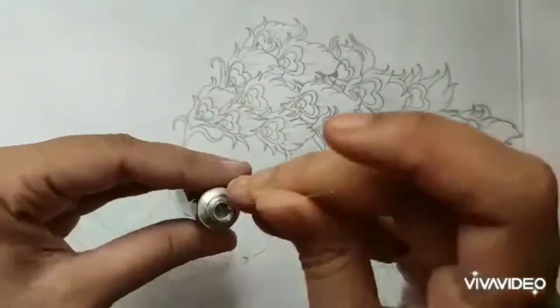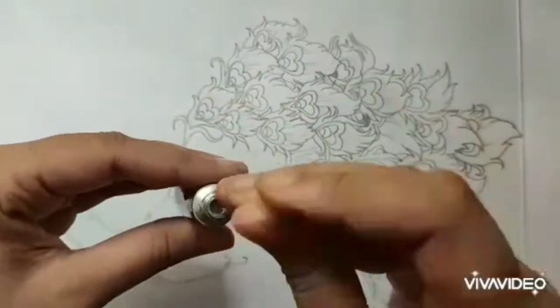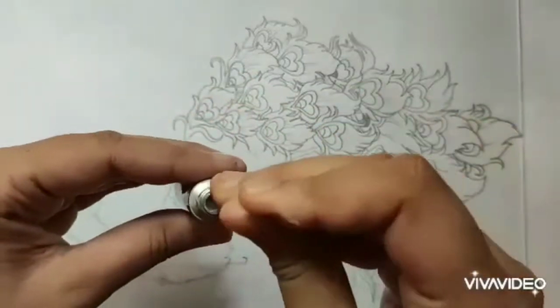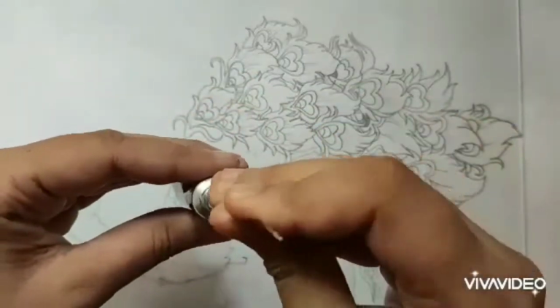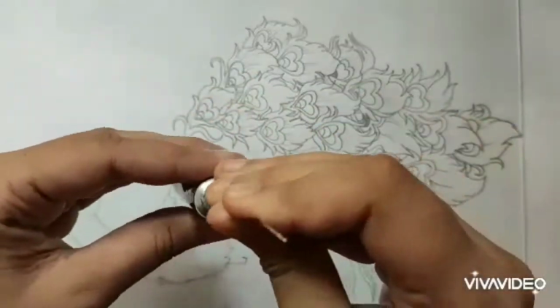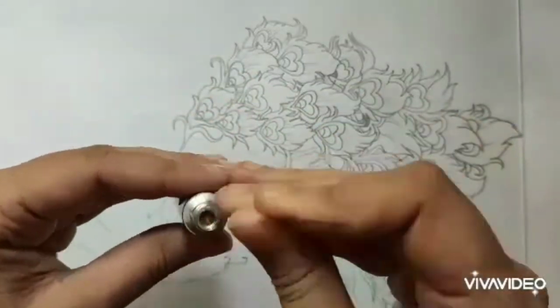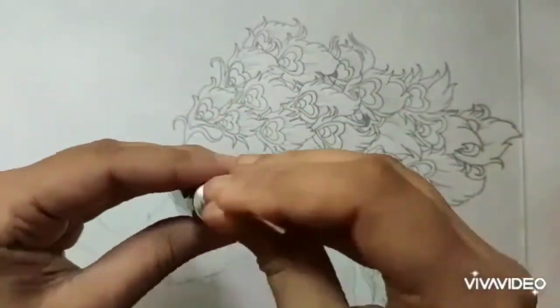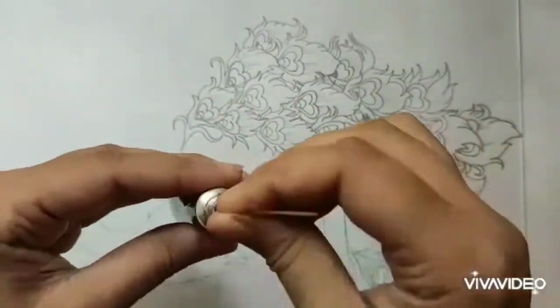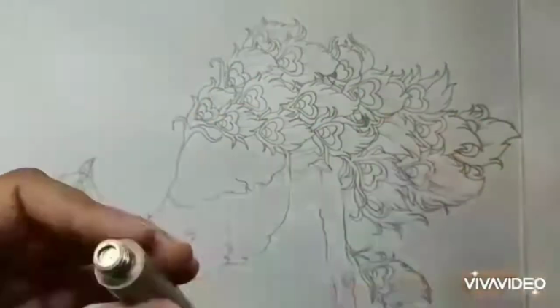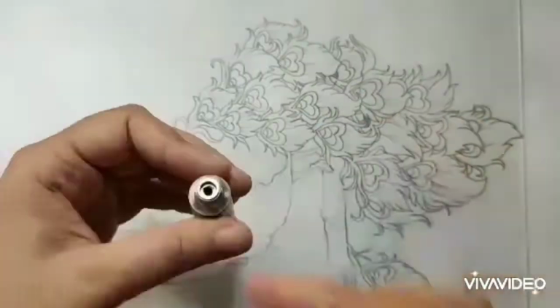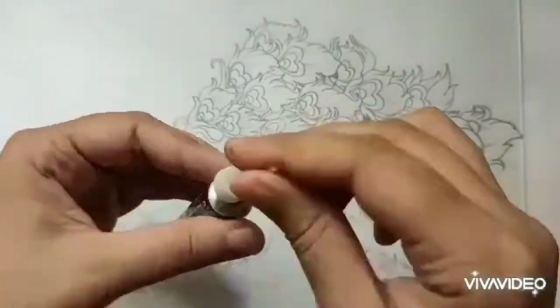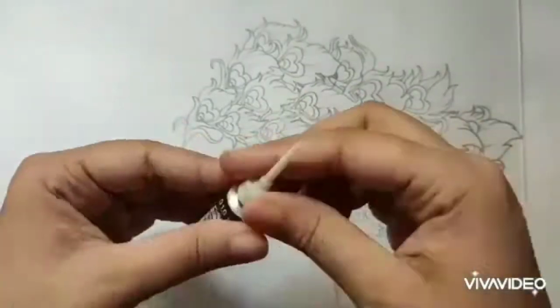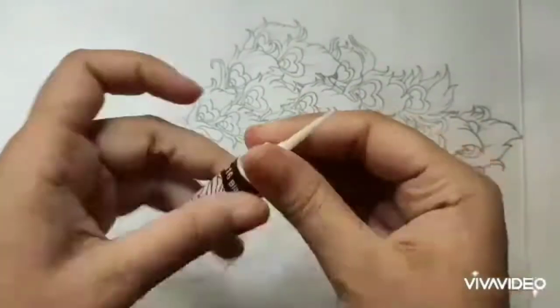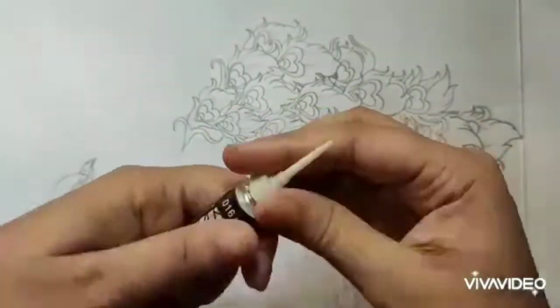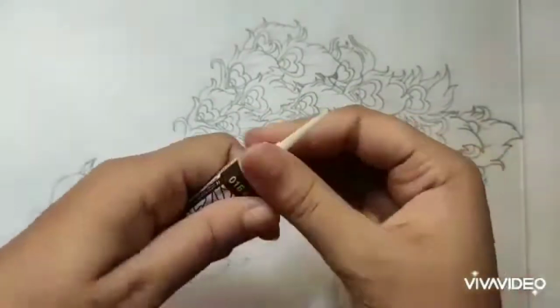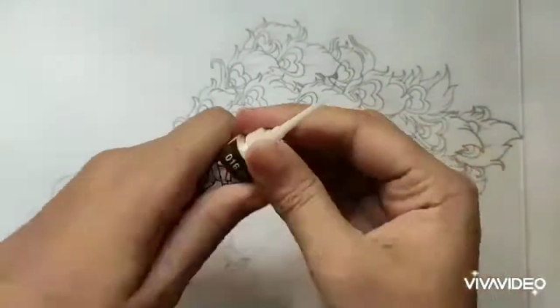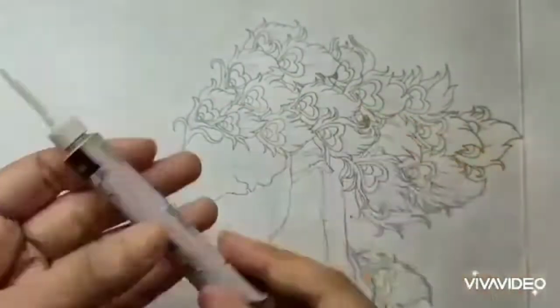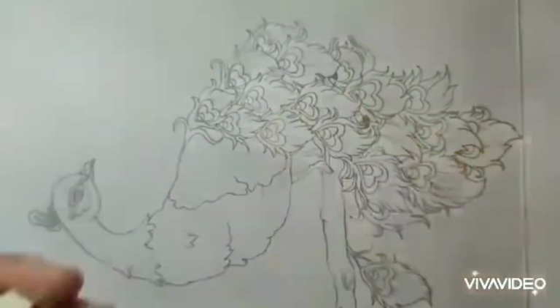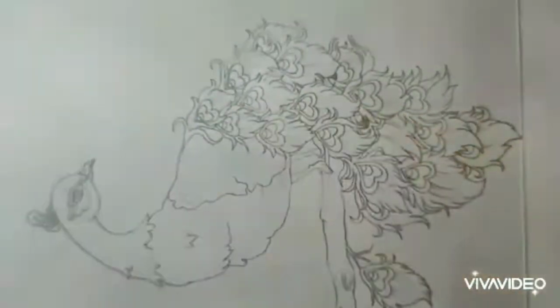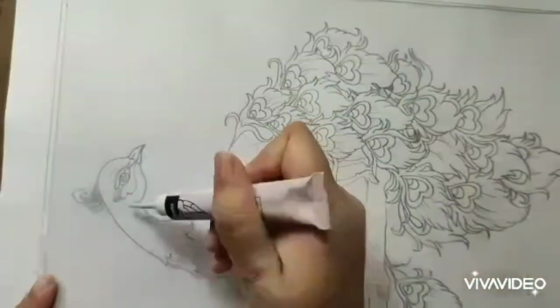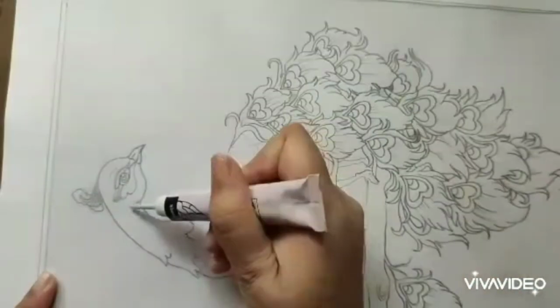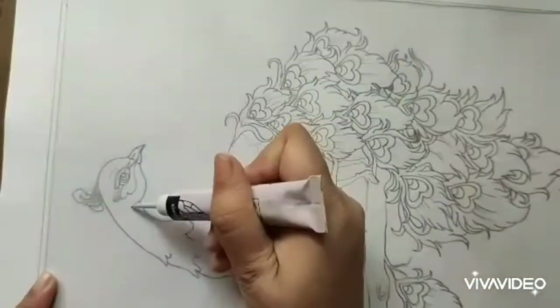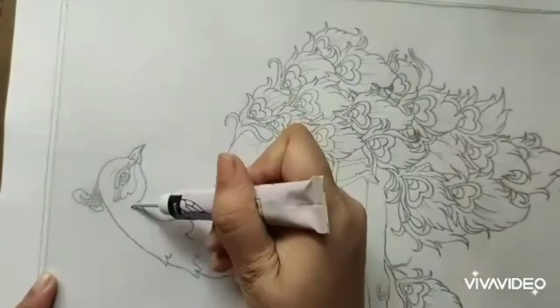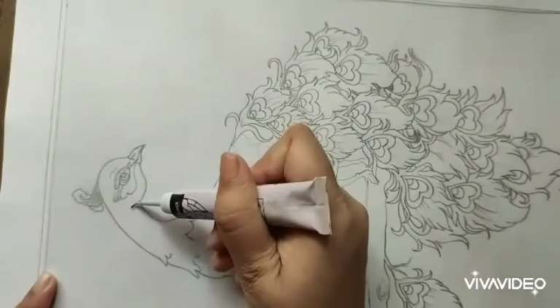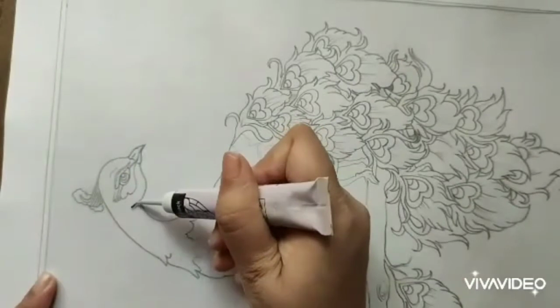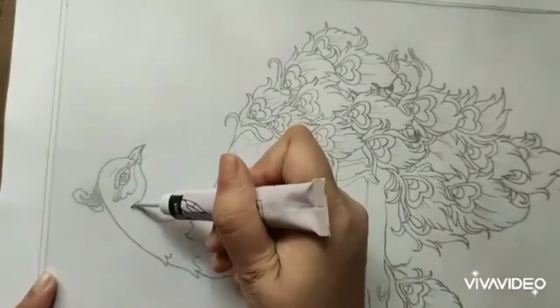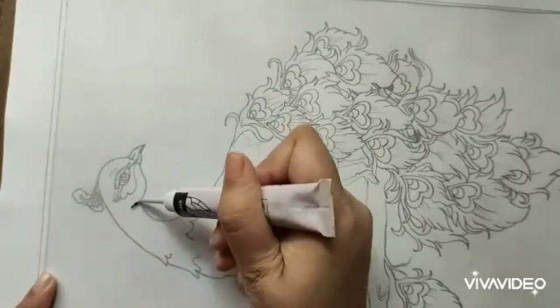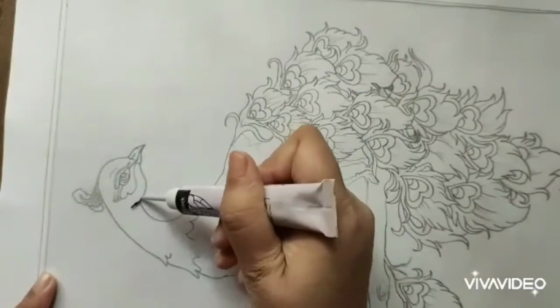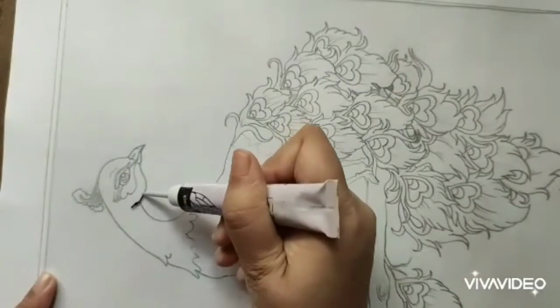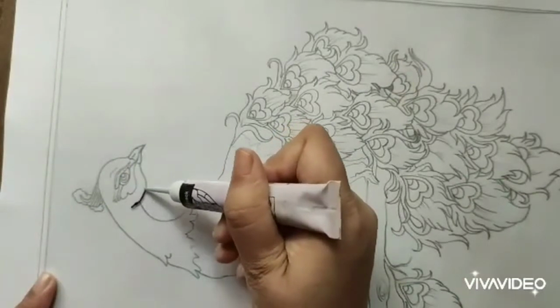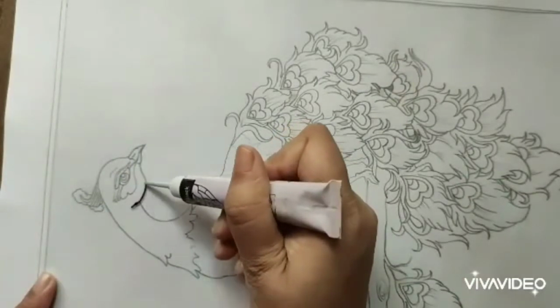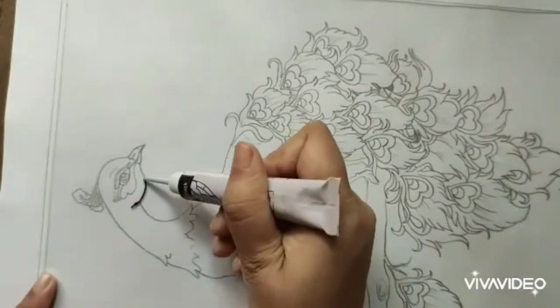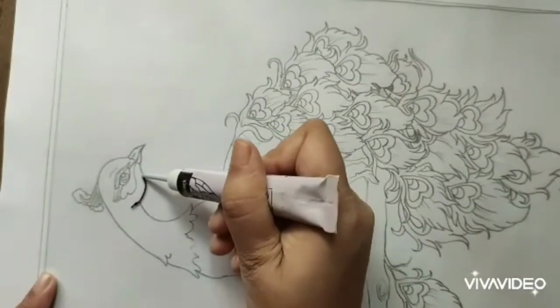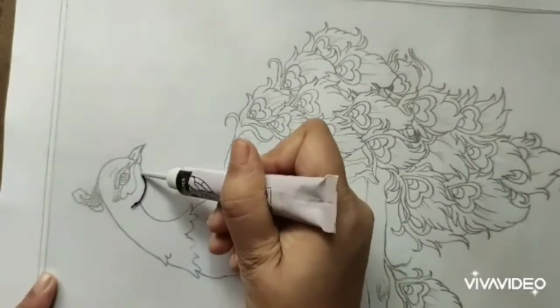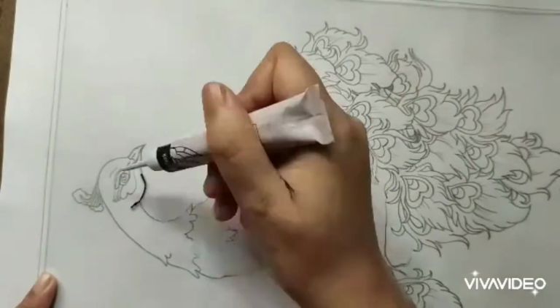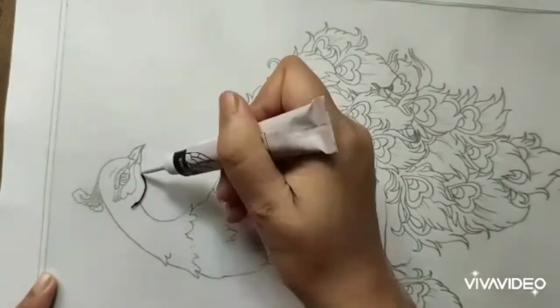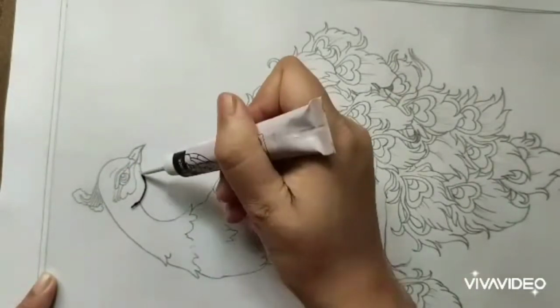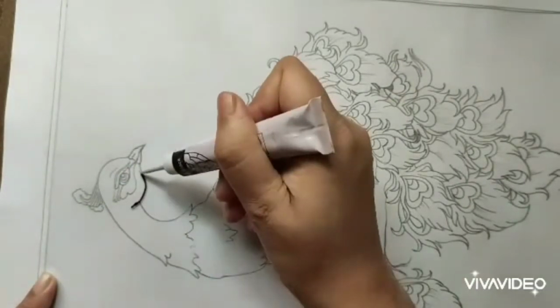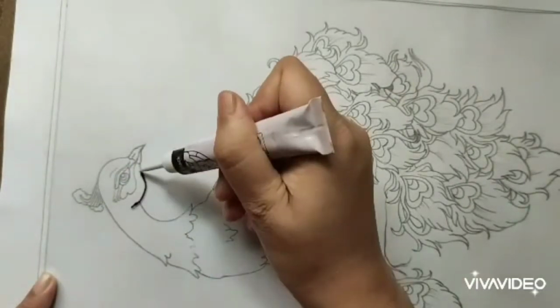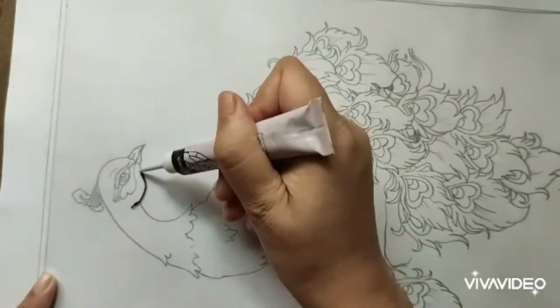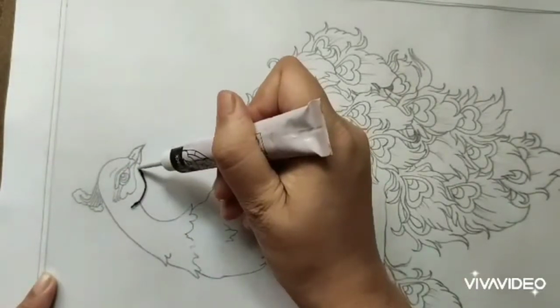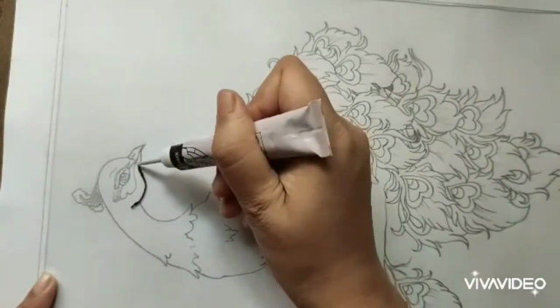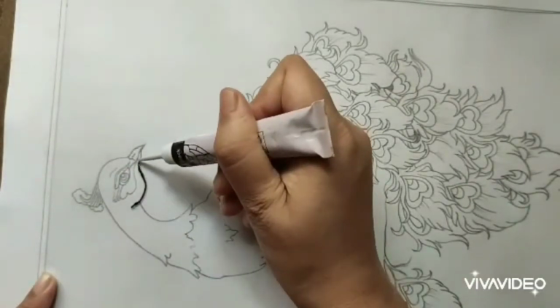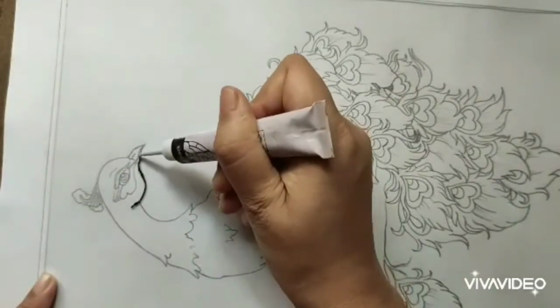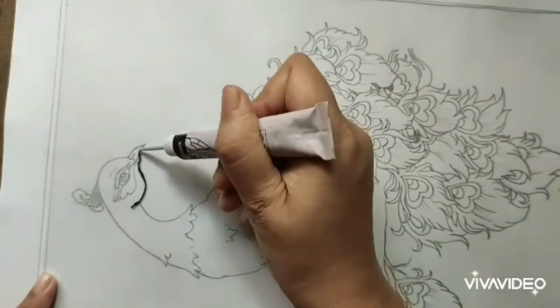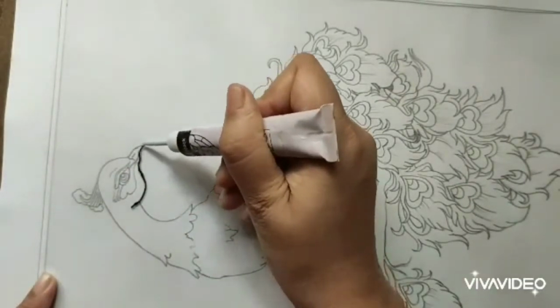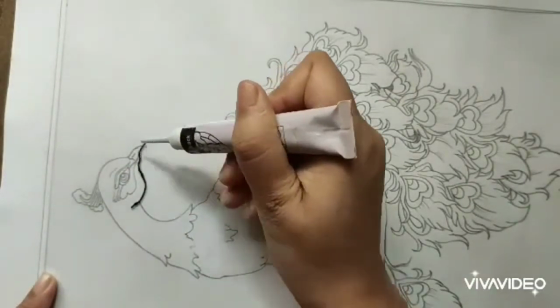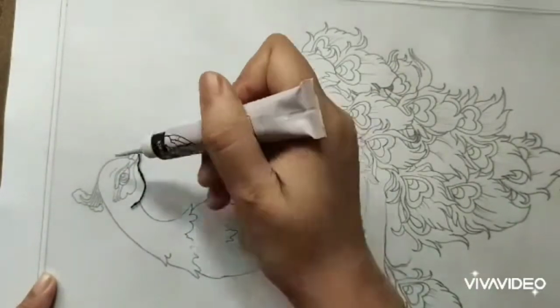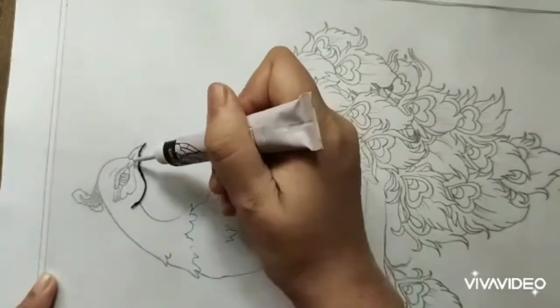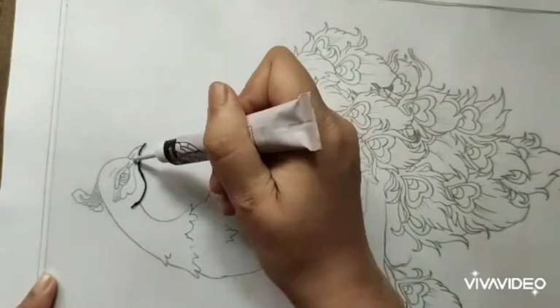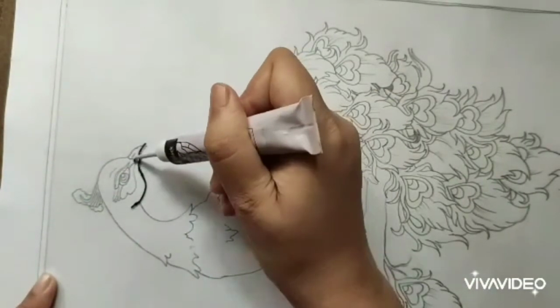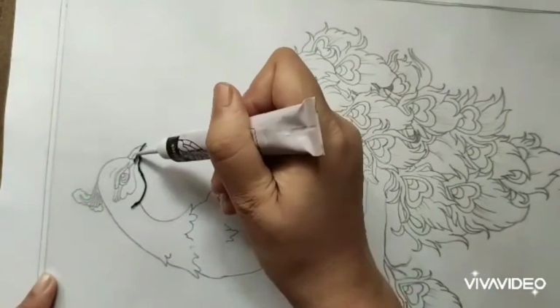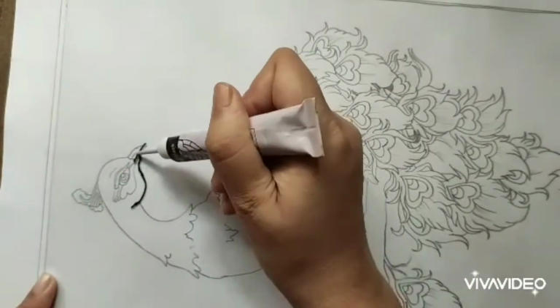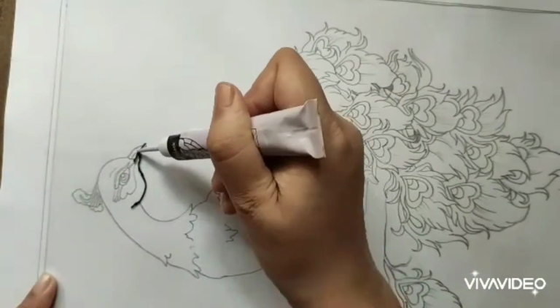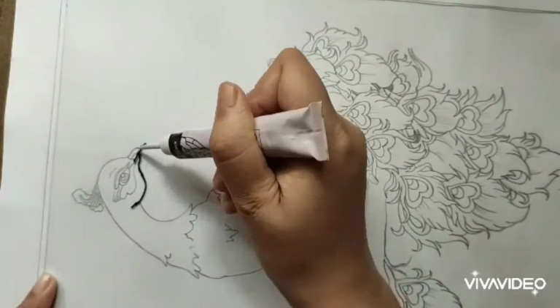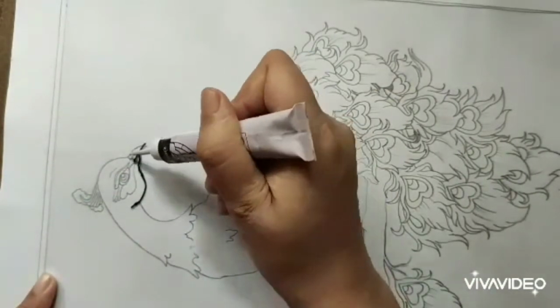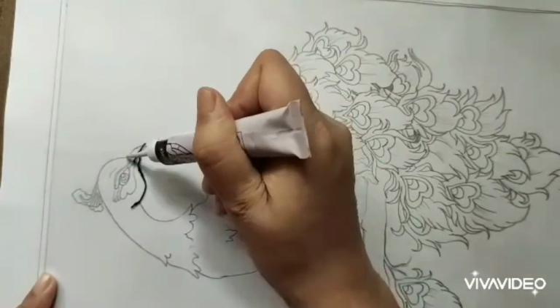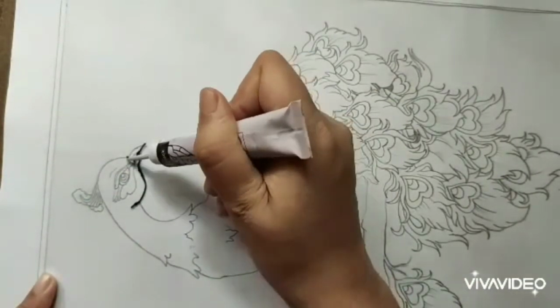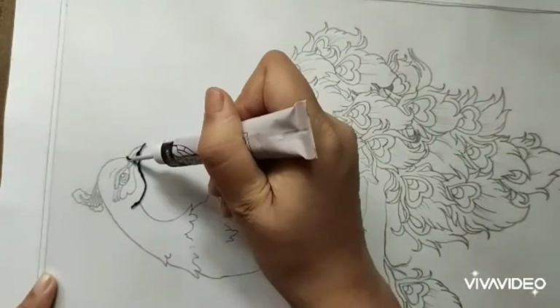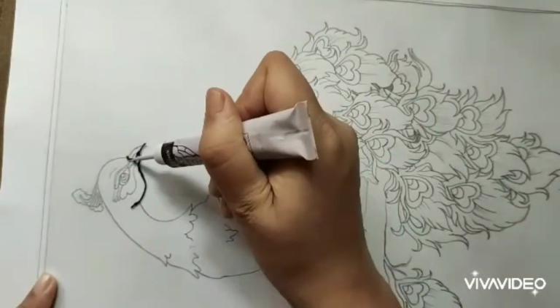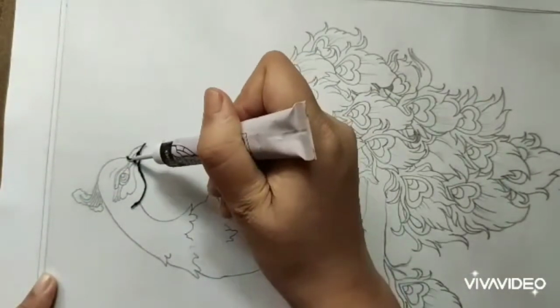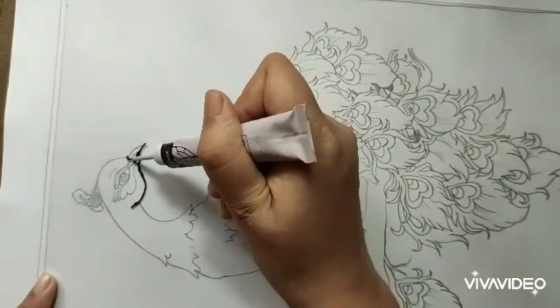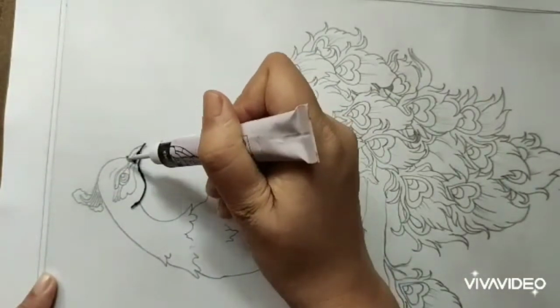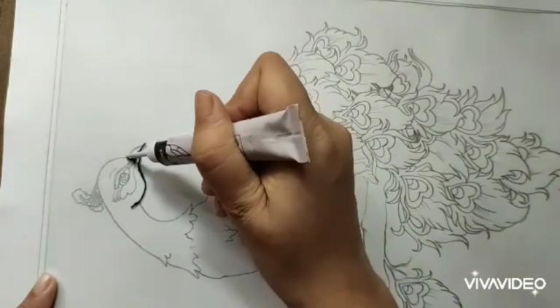Take the black glass liner which comes with the packaging of glass colours and draw the same drawing on the glass.